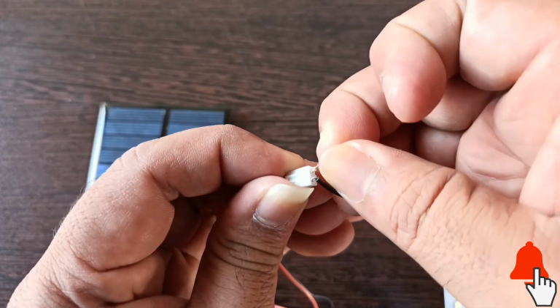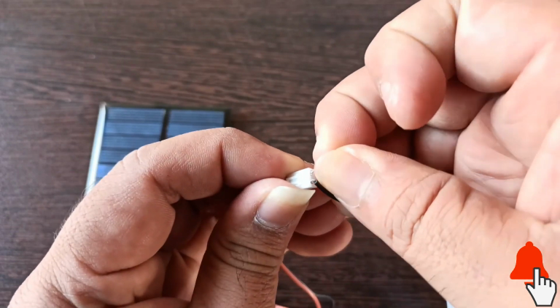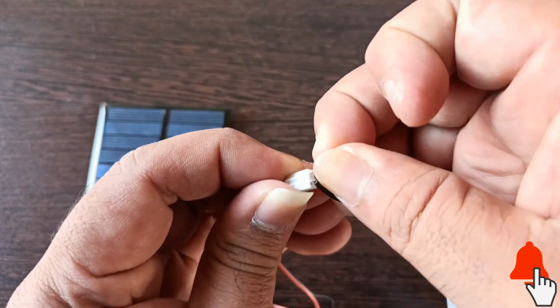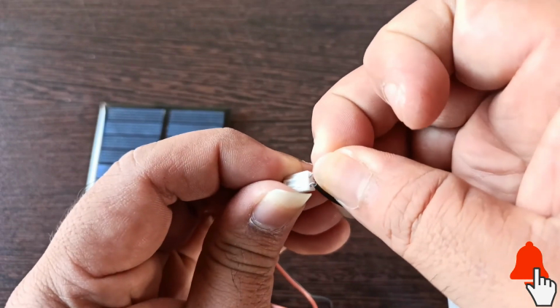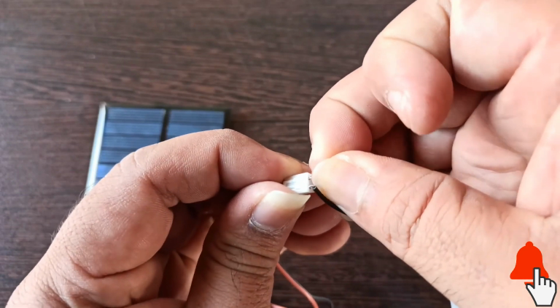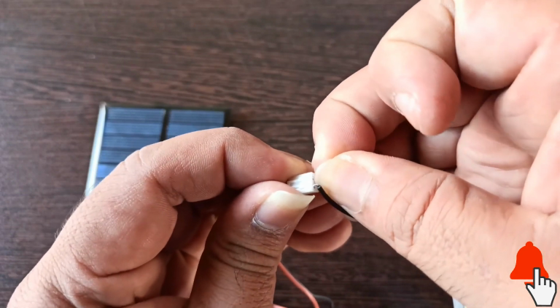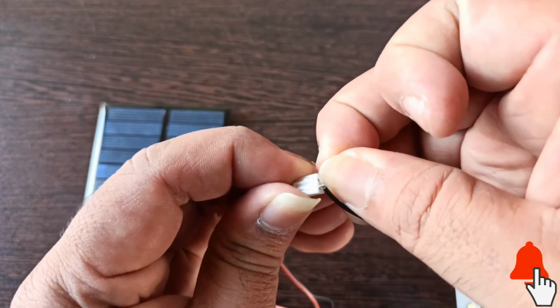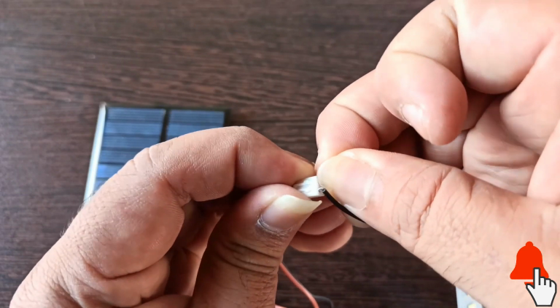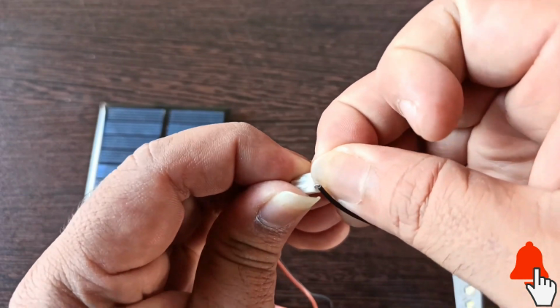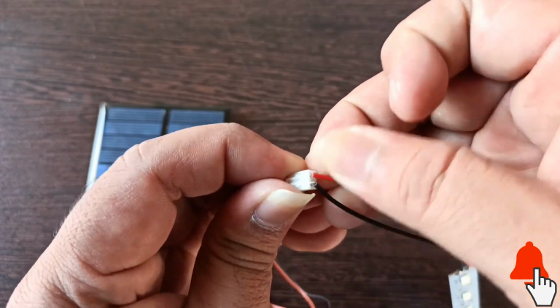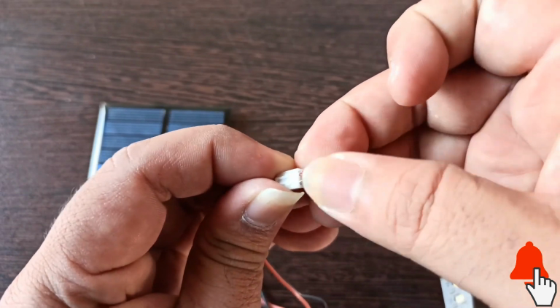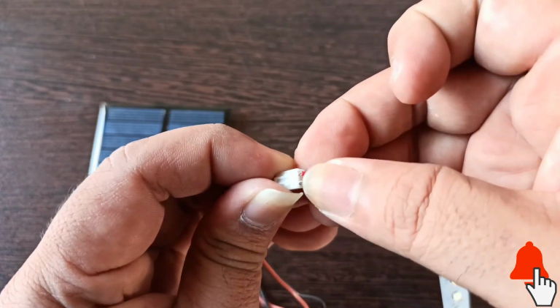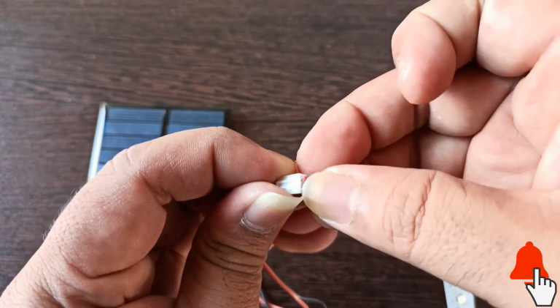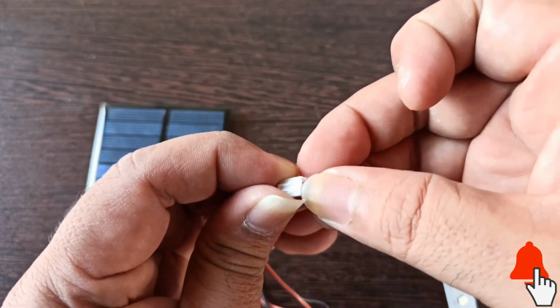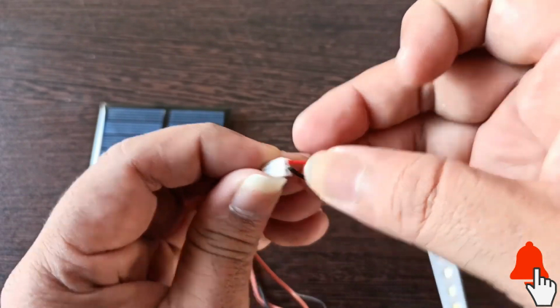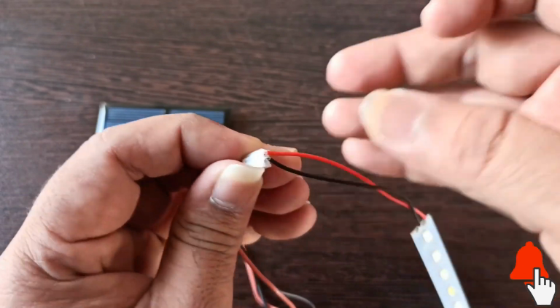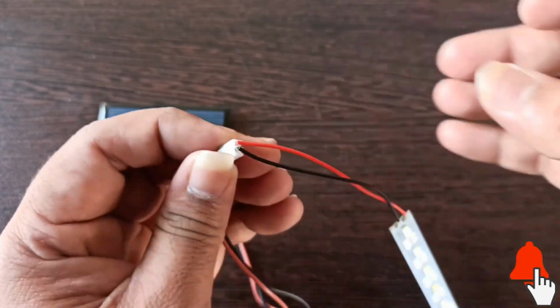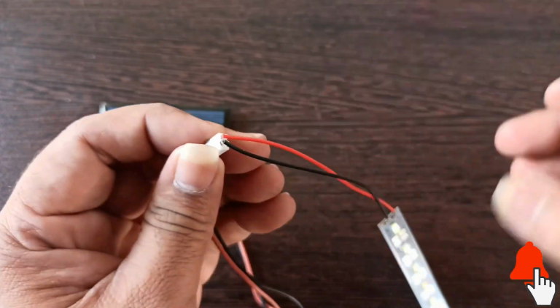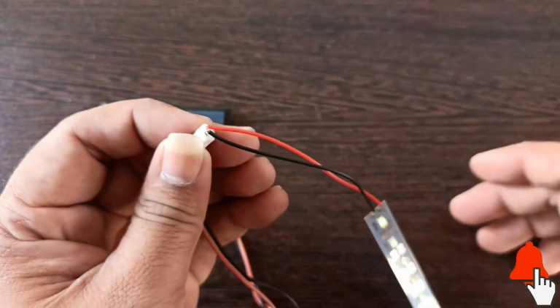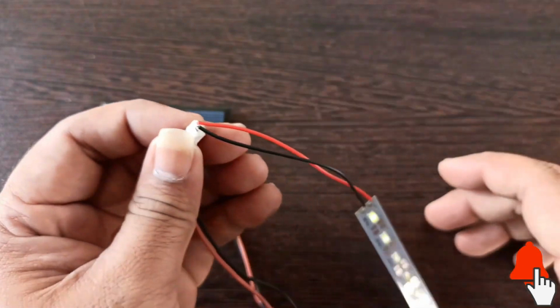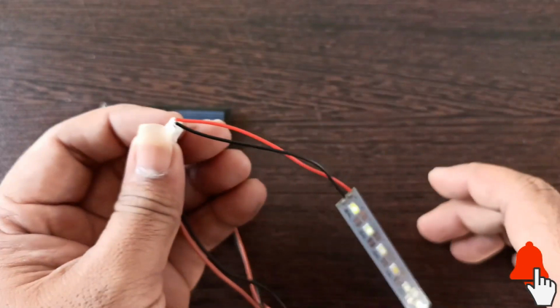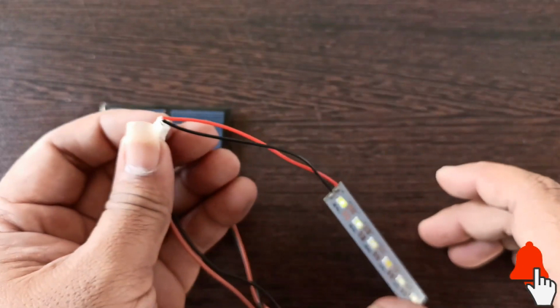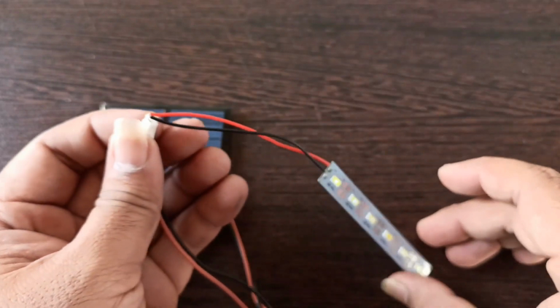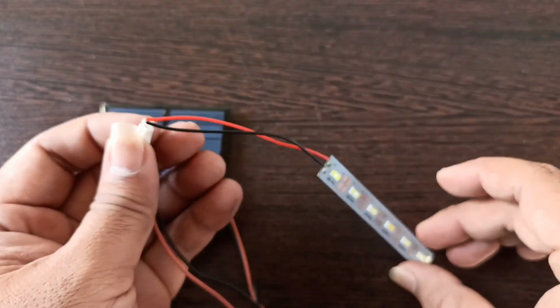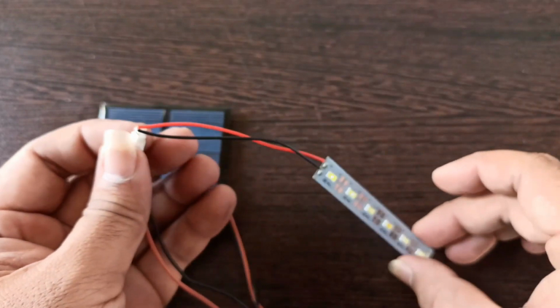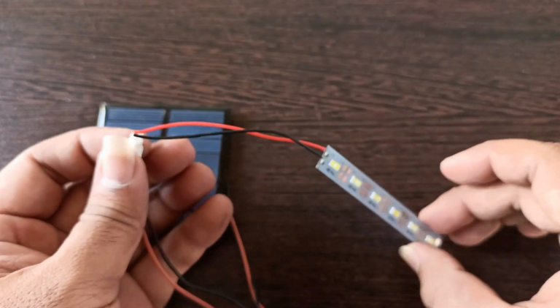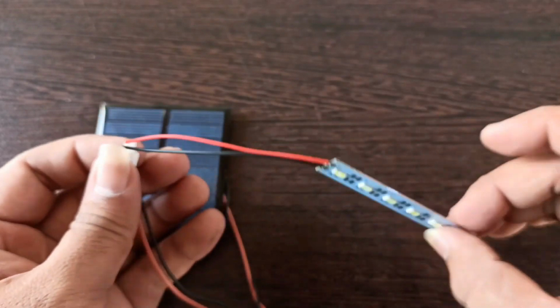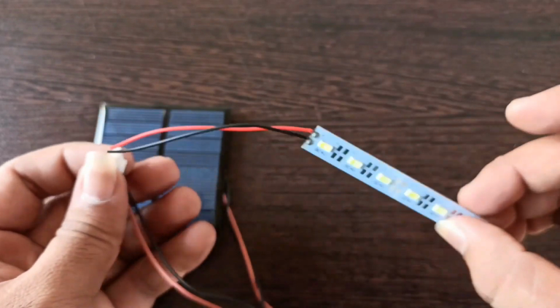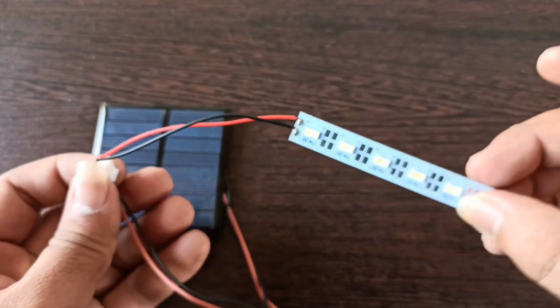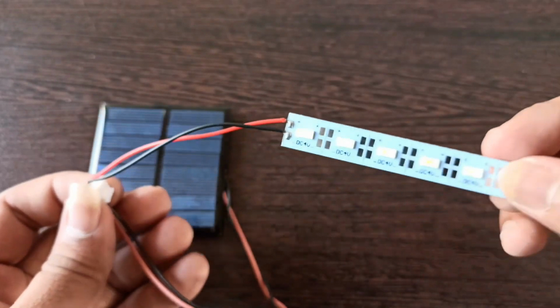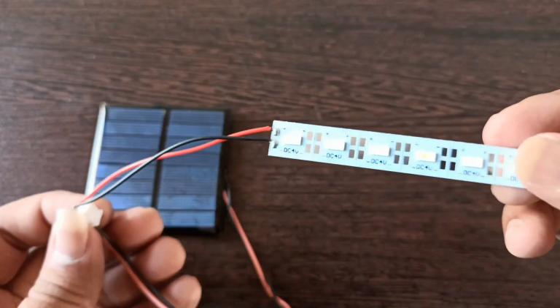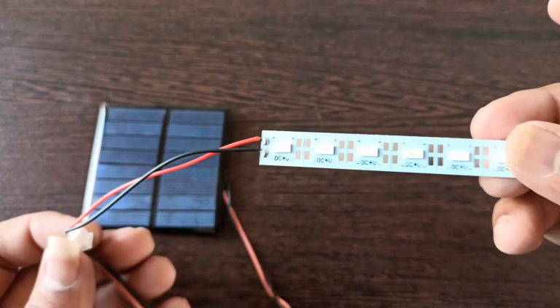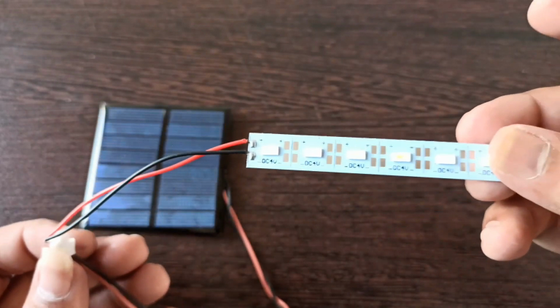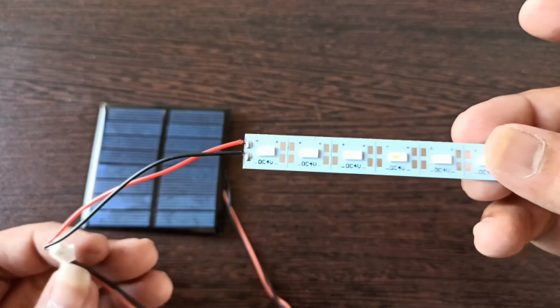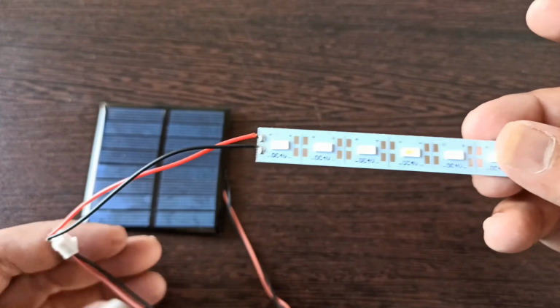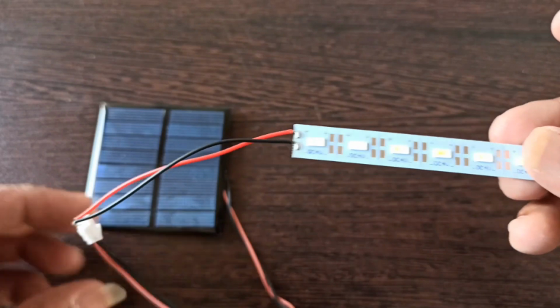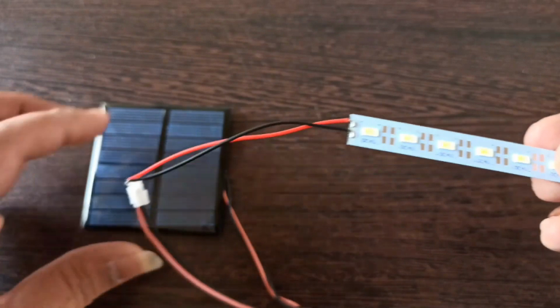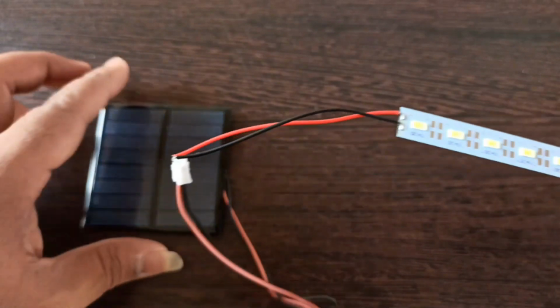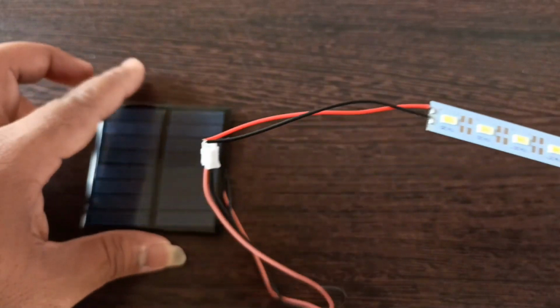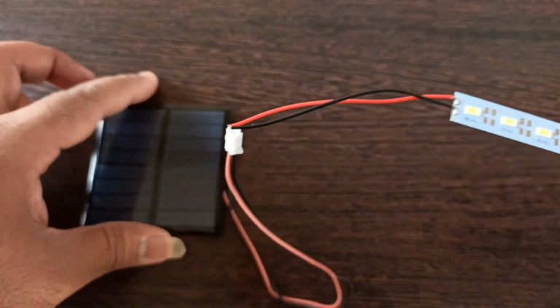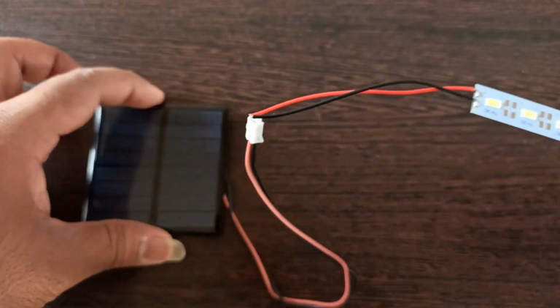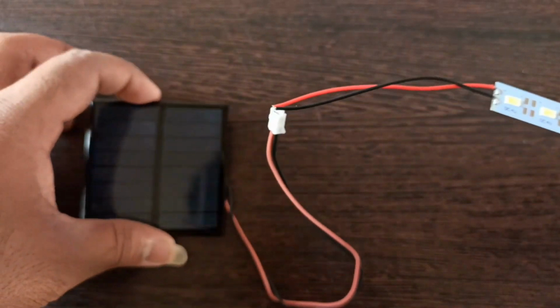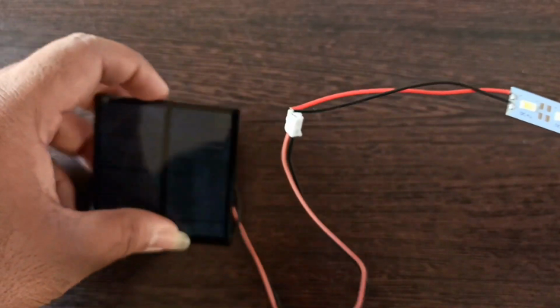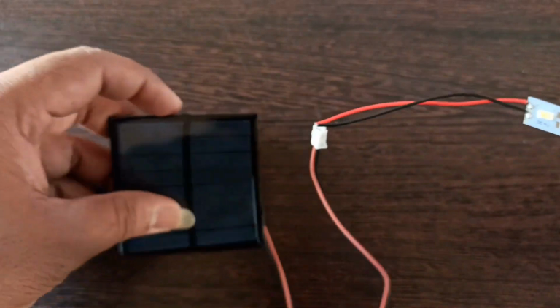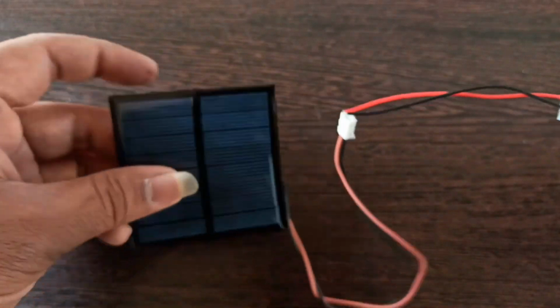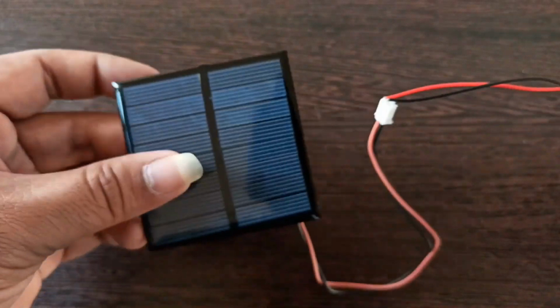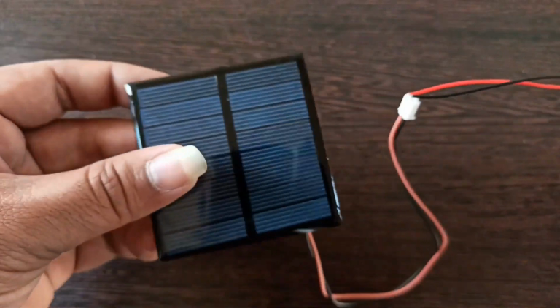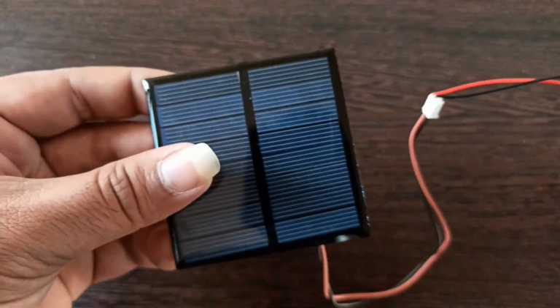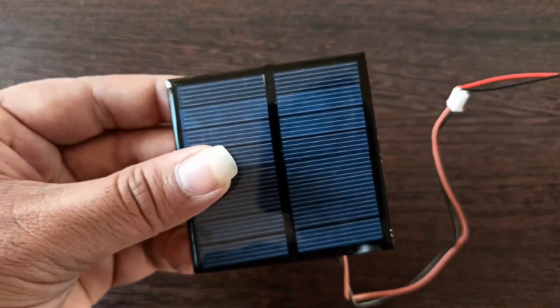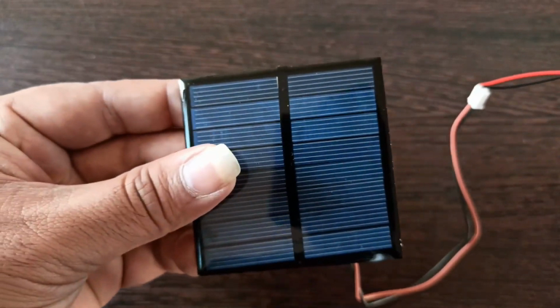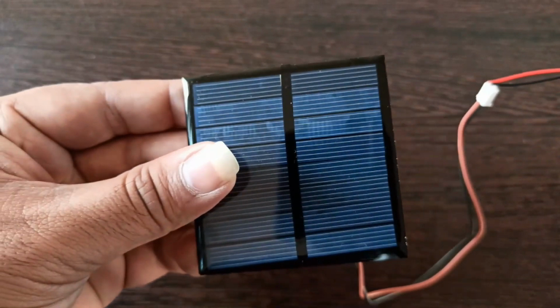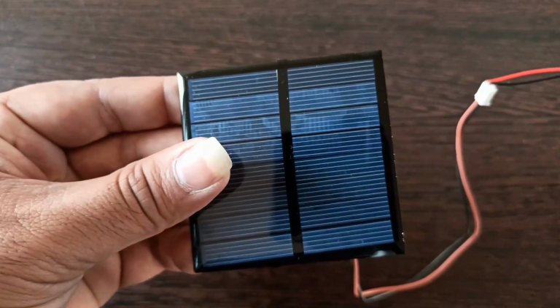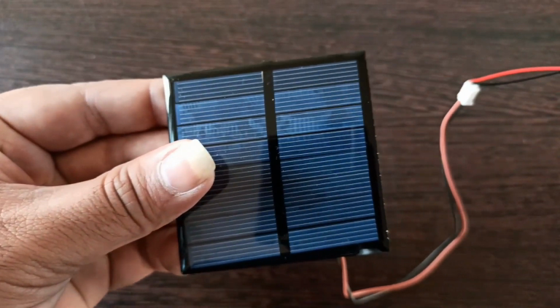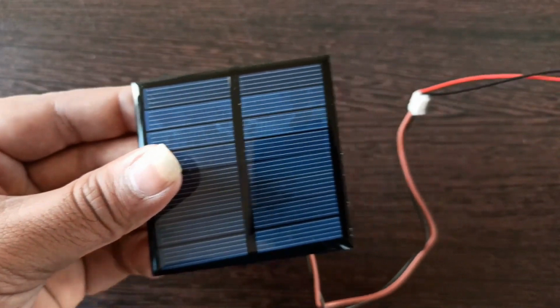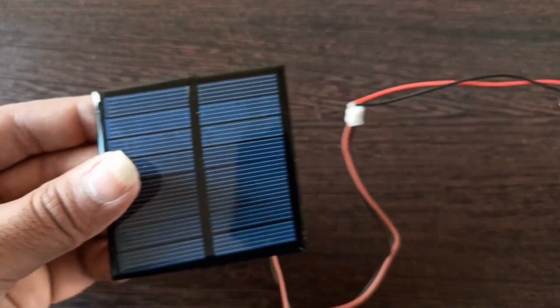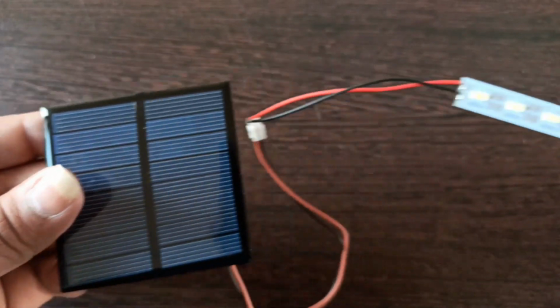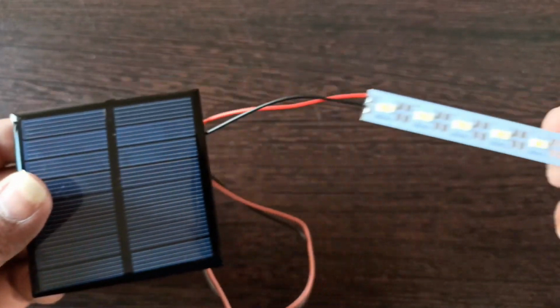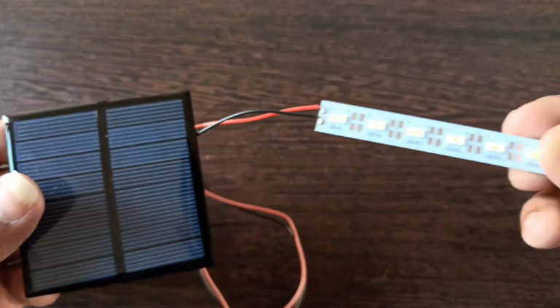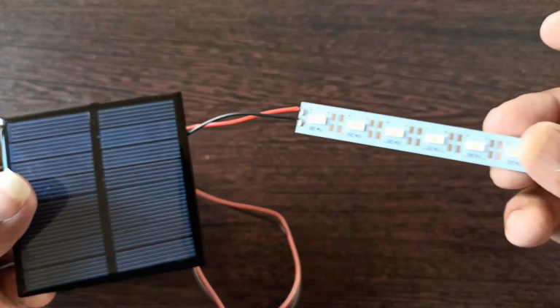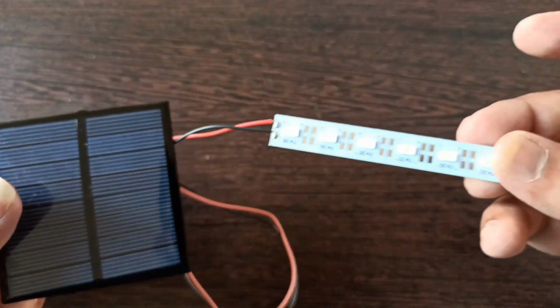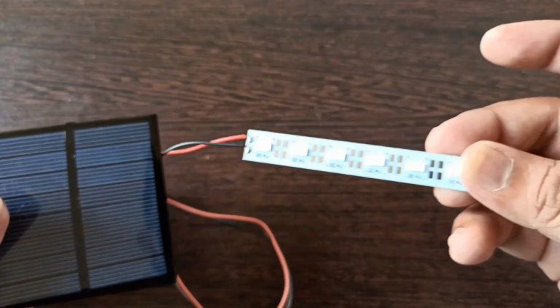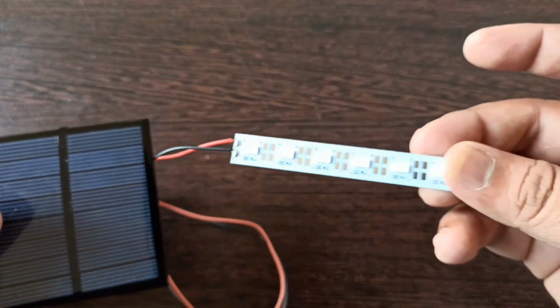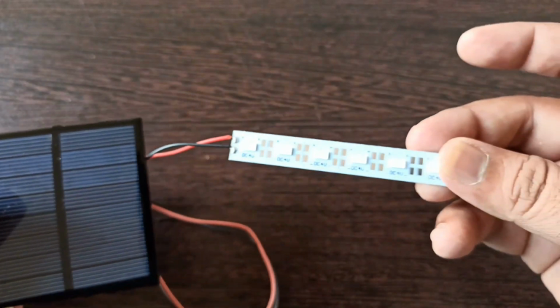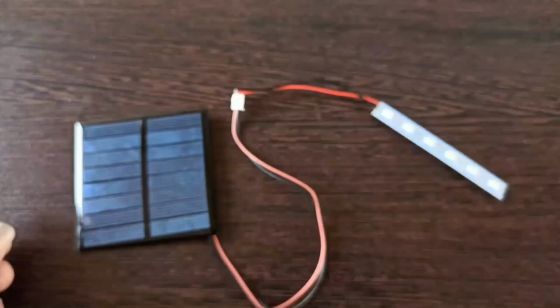As you can see in the video, as and when I connected the terminals the LEDs started glowing. This is in ambient lighting conditions. Let us test it outdoors.